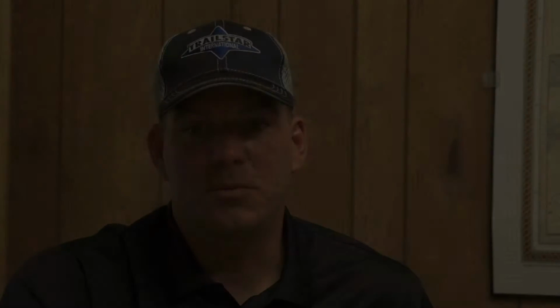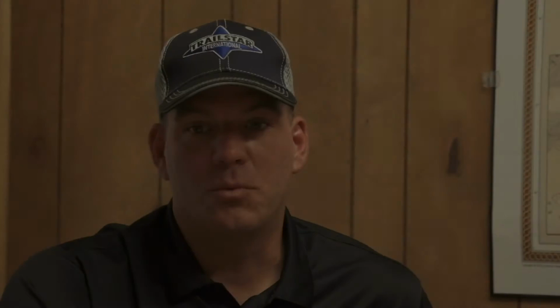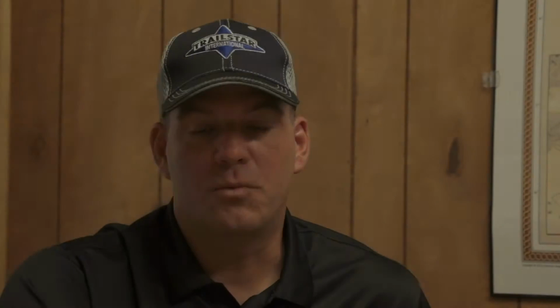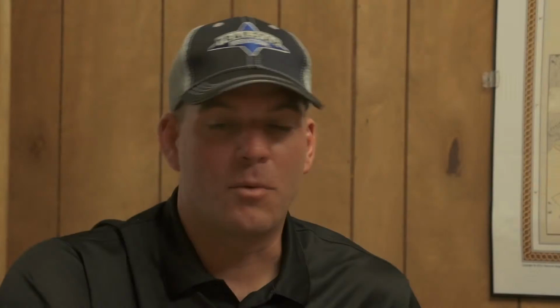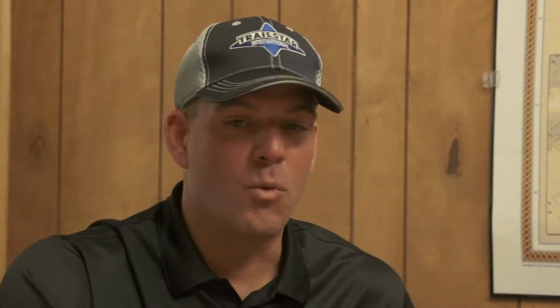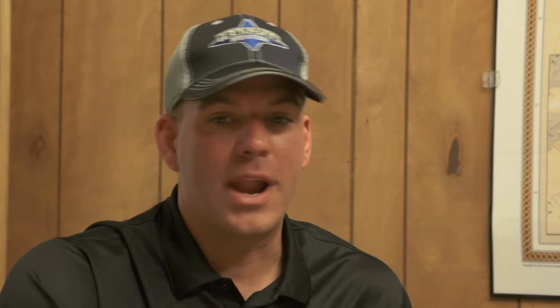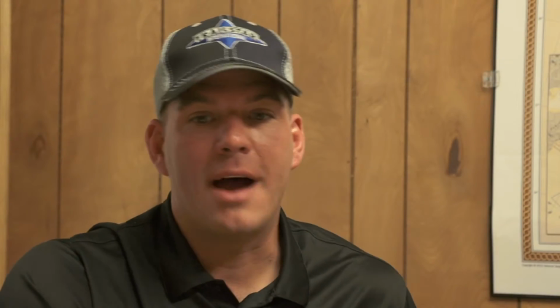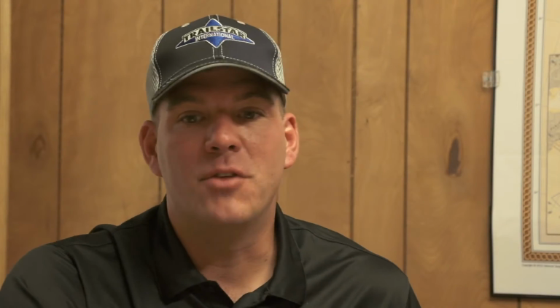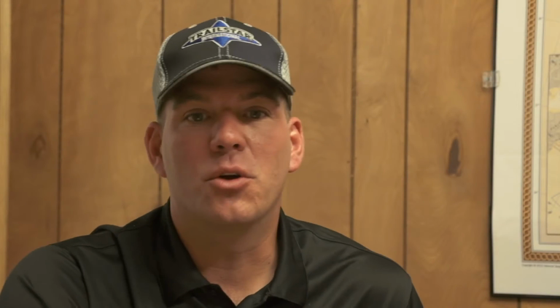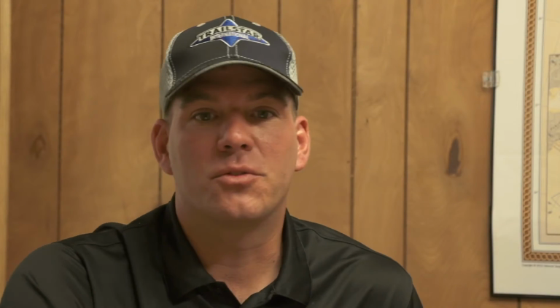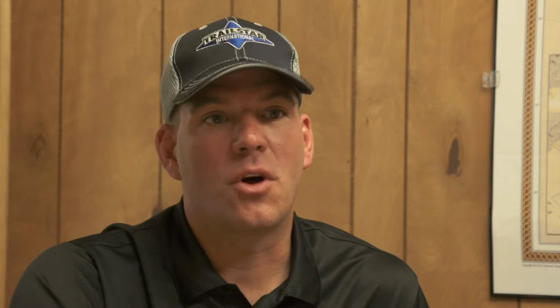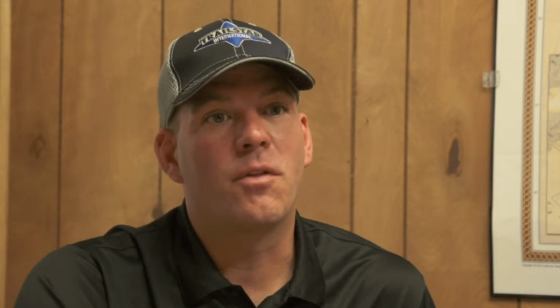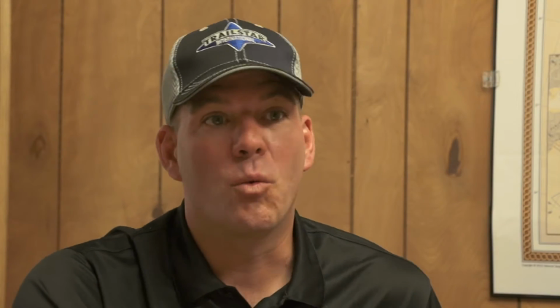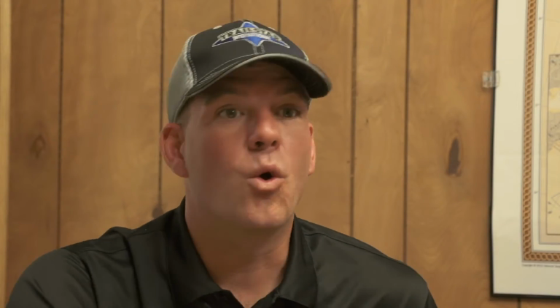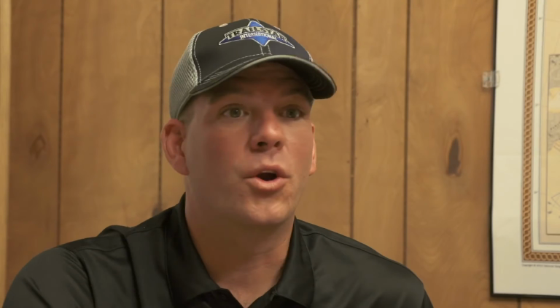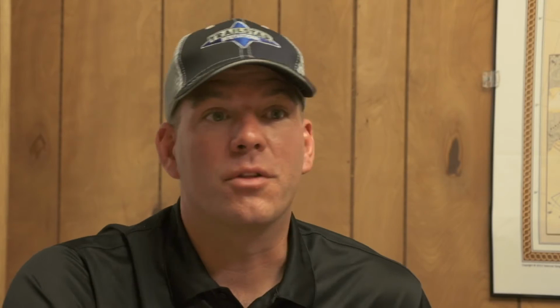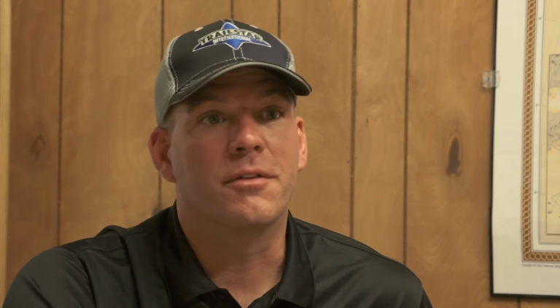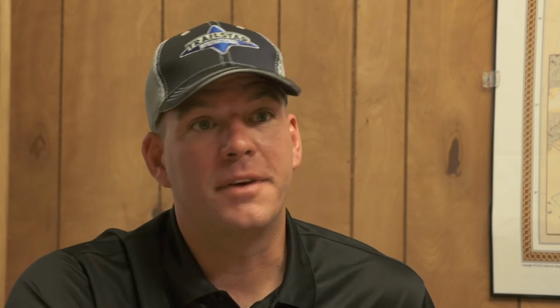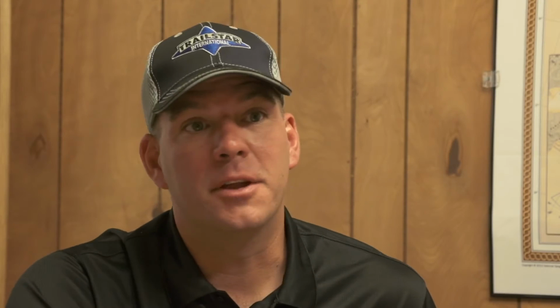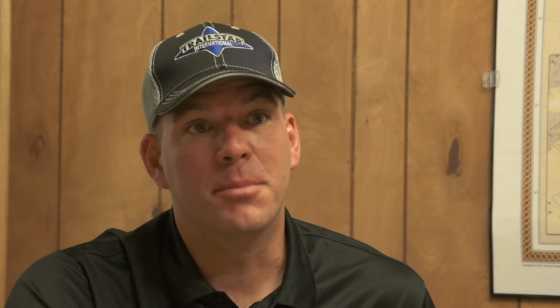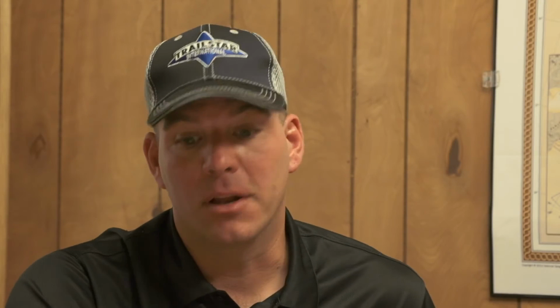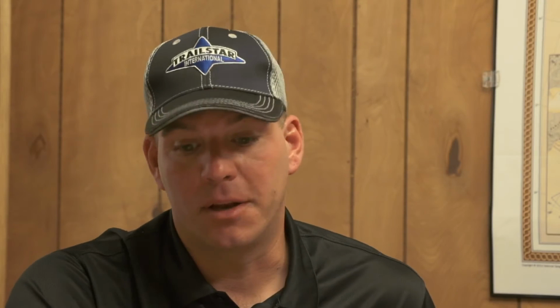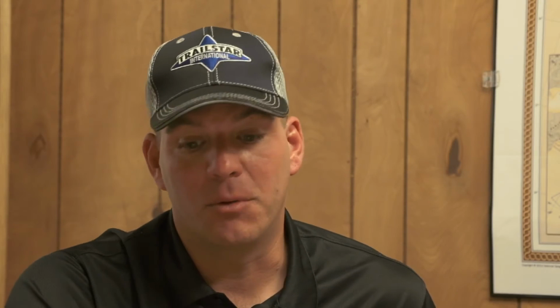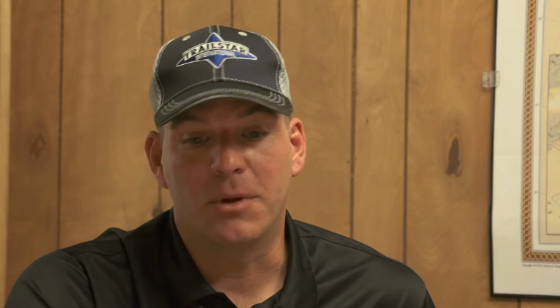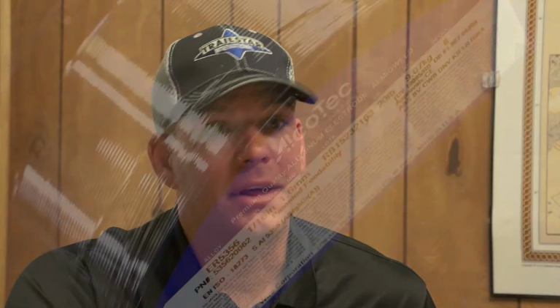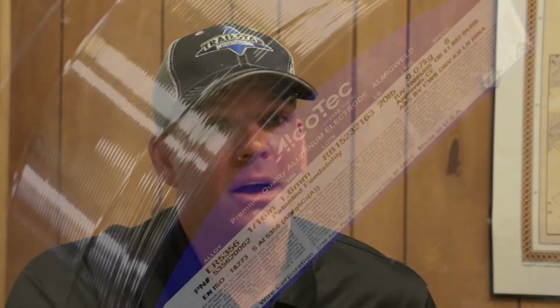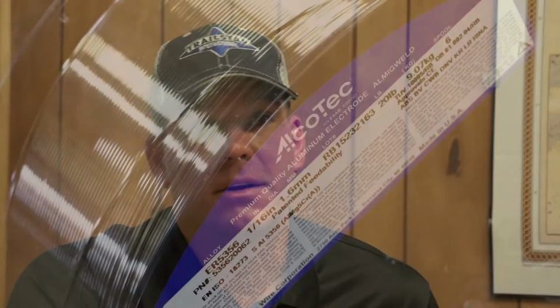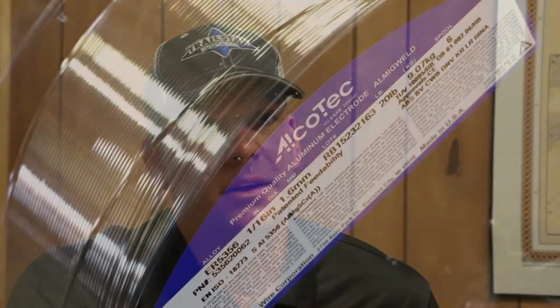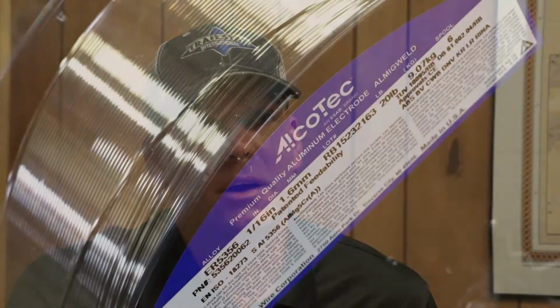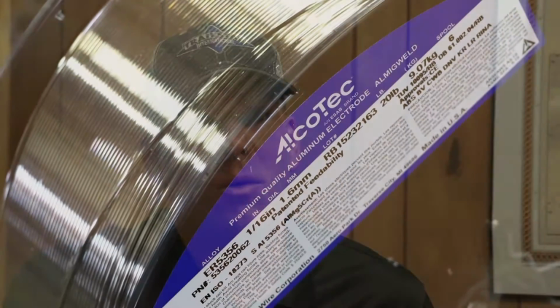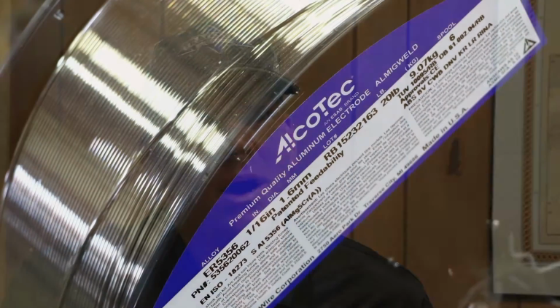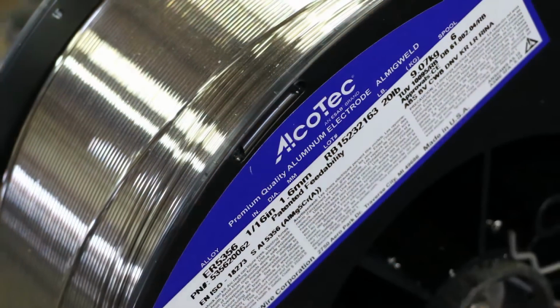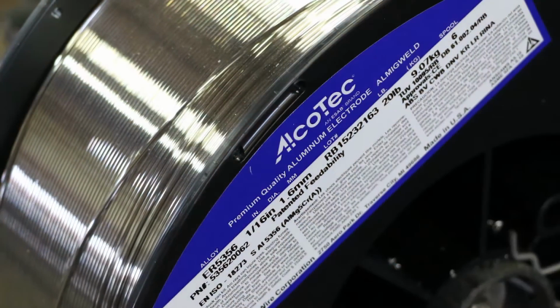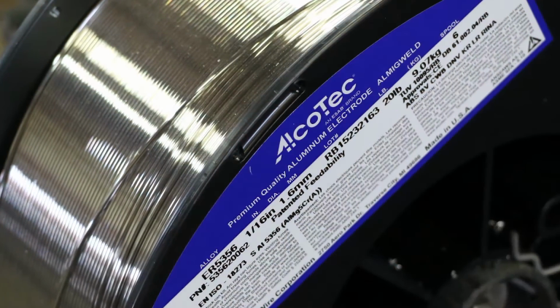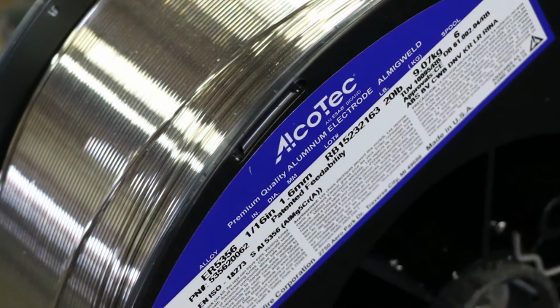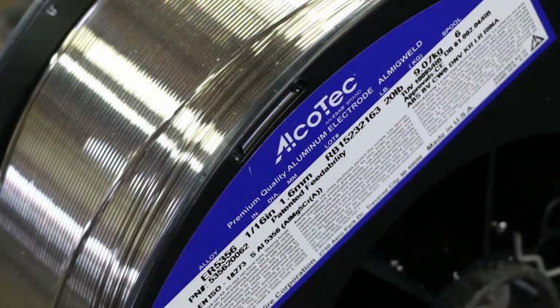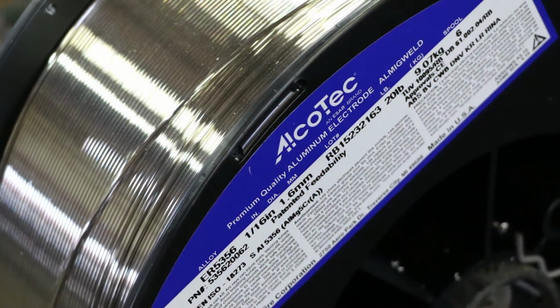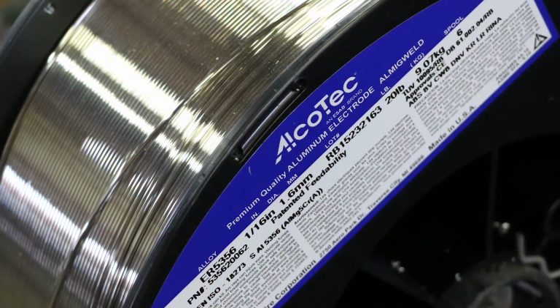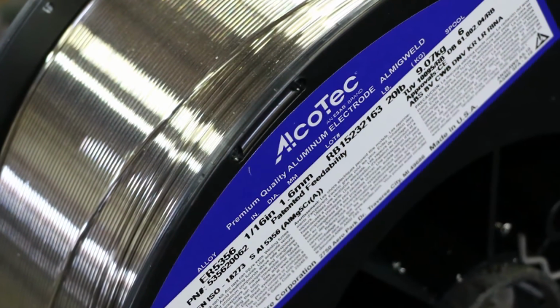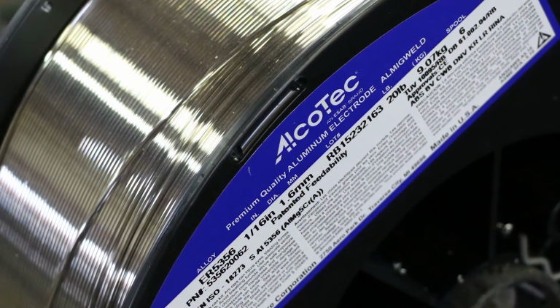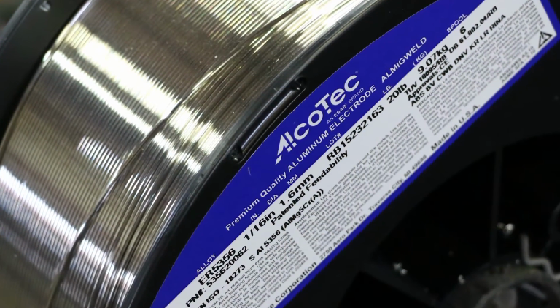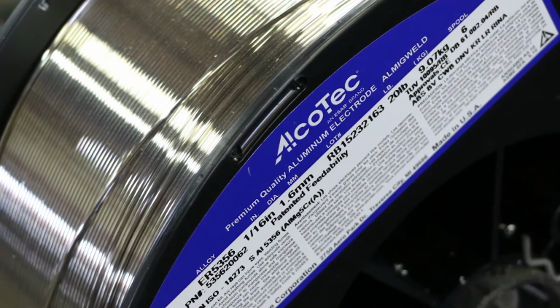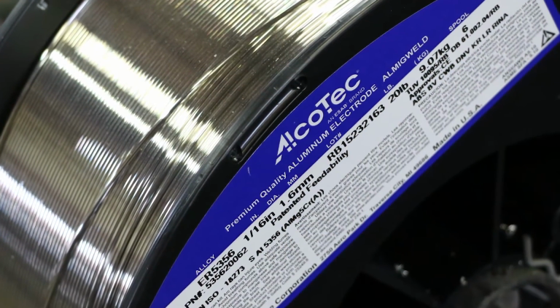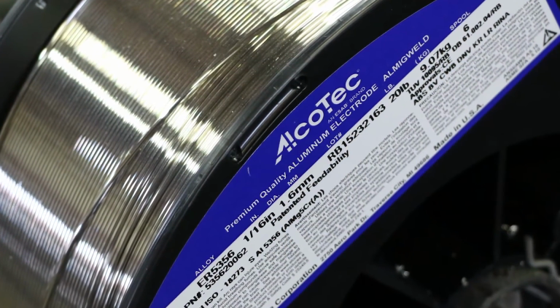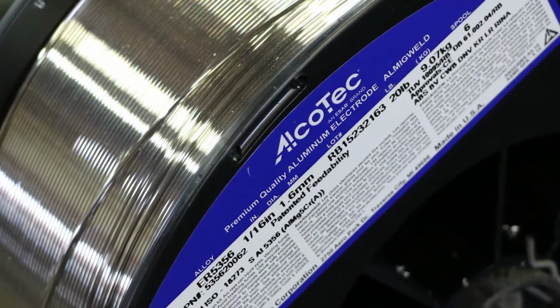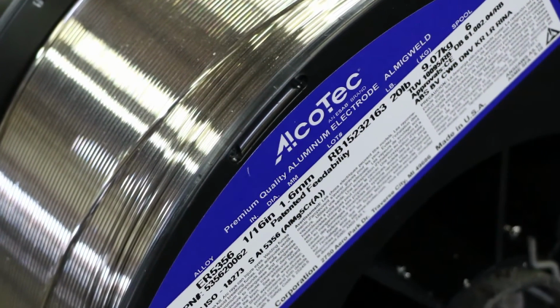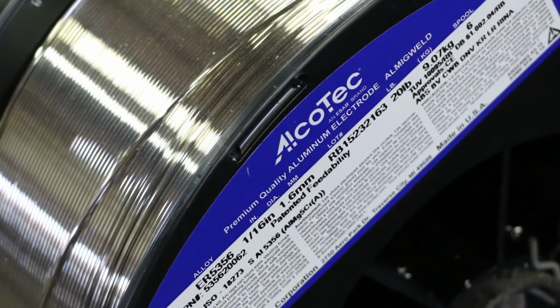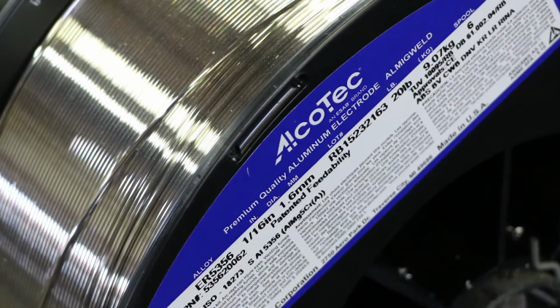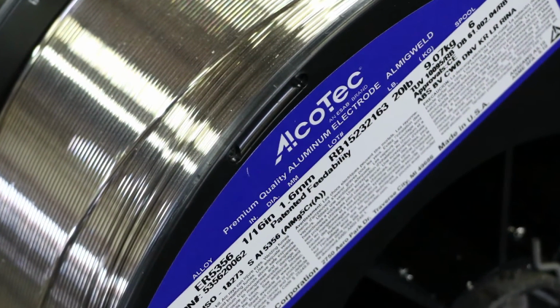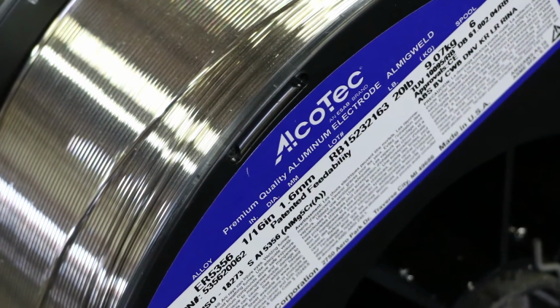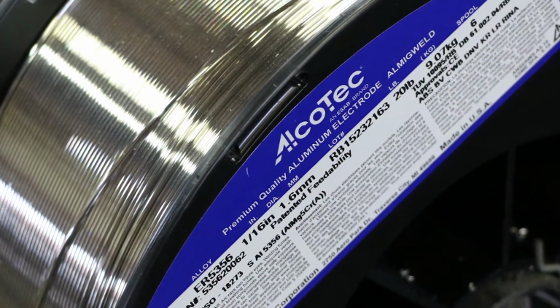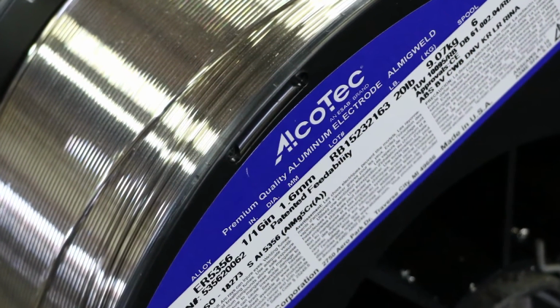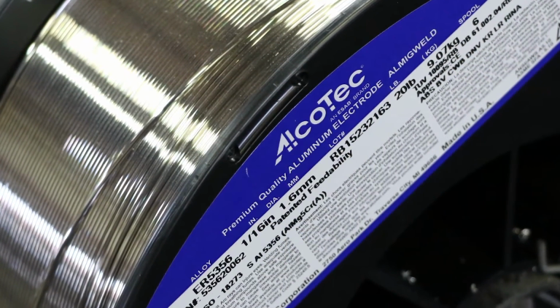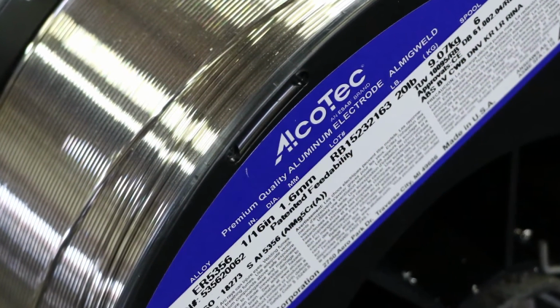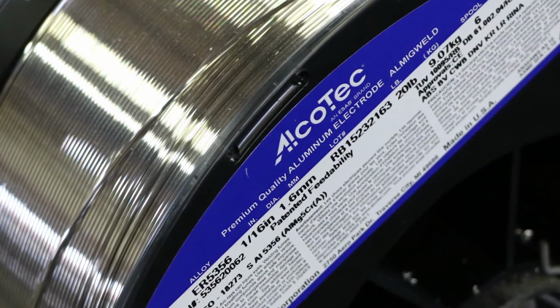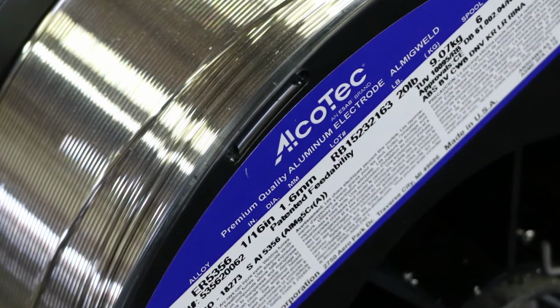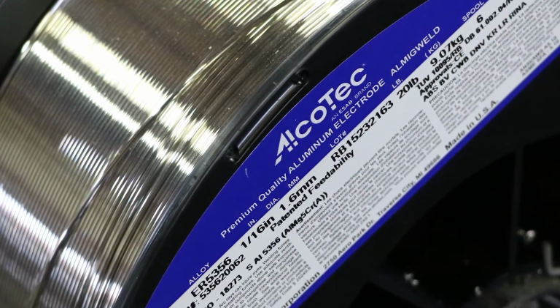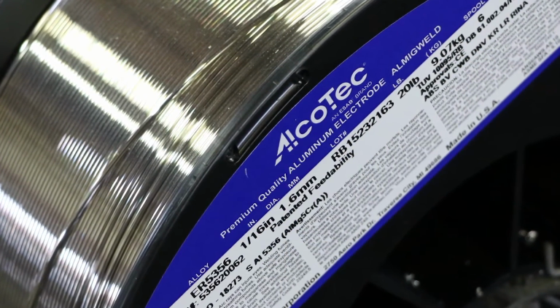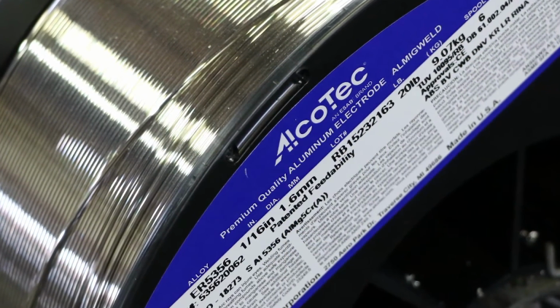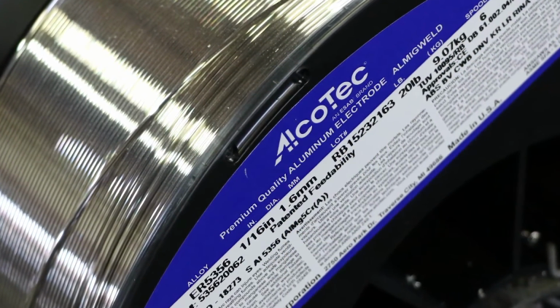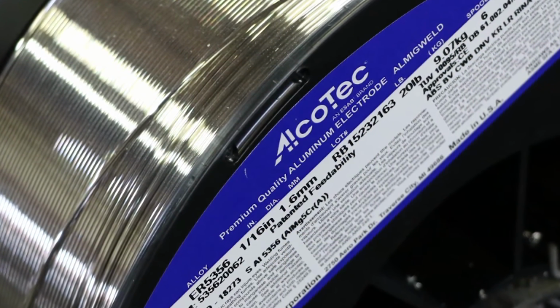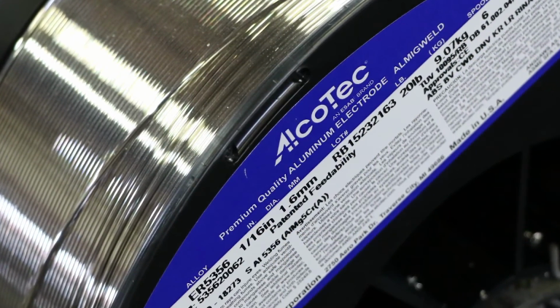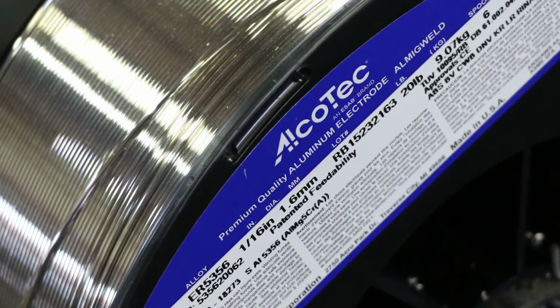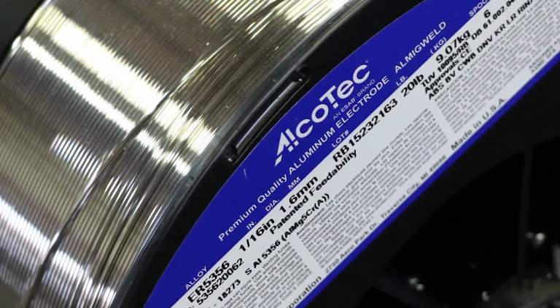From what I've noticed on the Warrior, the feedability with the Alcatec wire is the smoothest running machine I've ever ran.